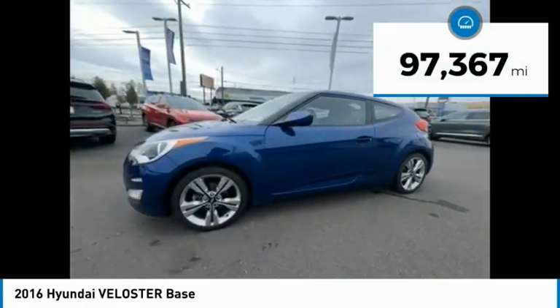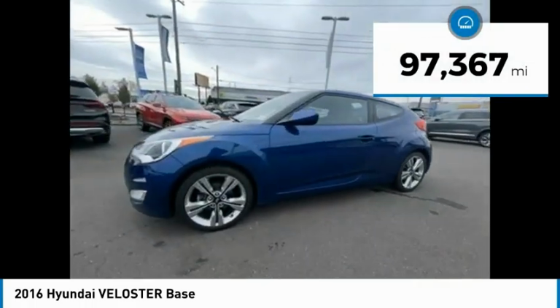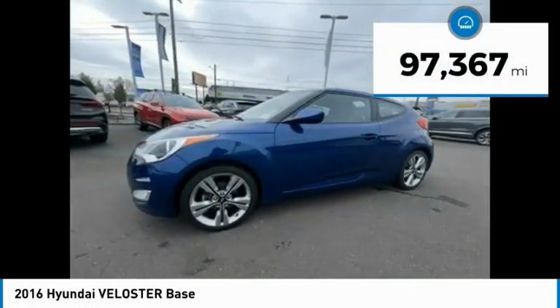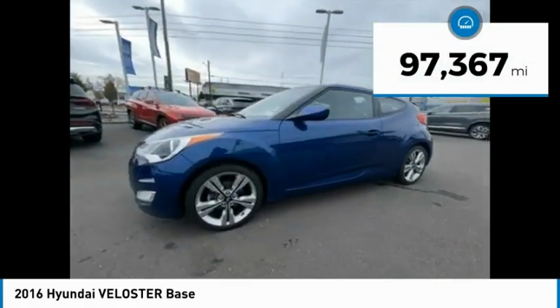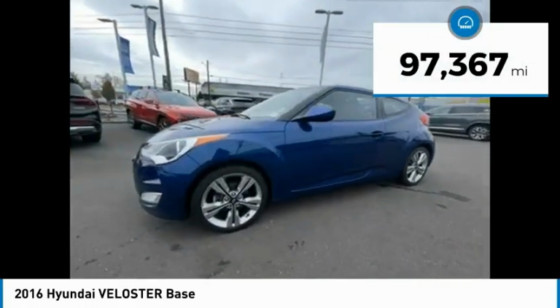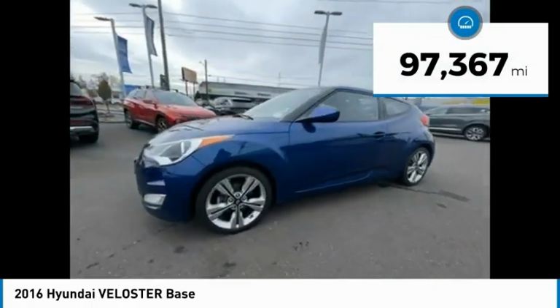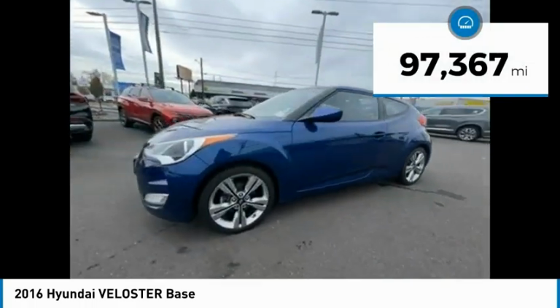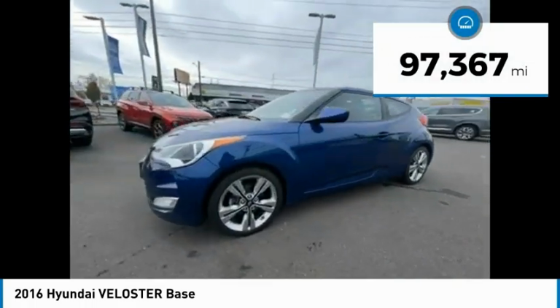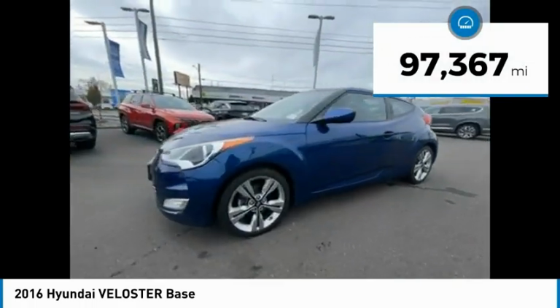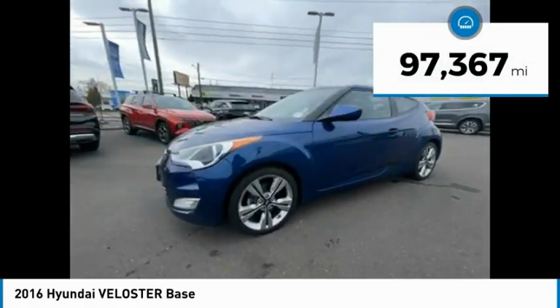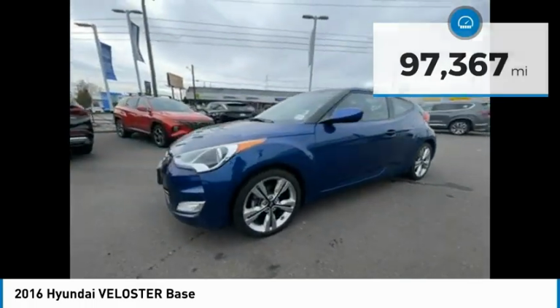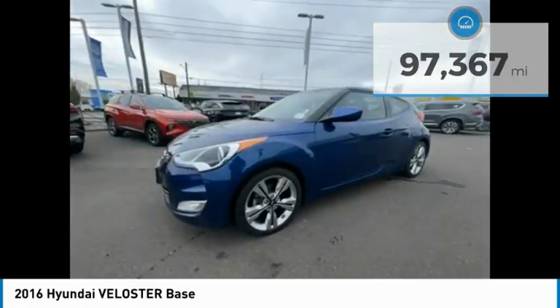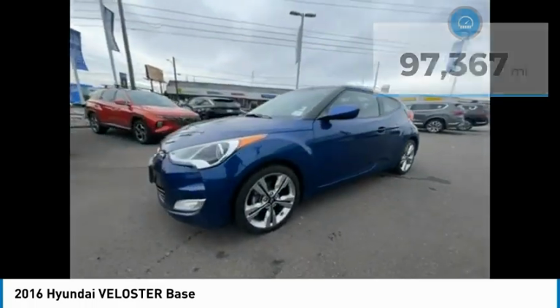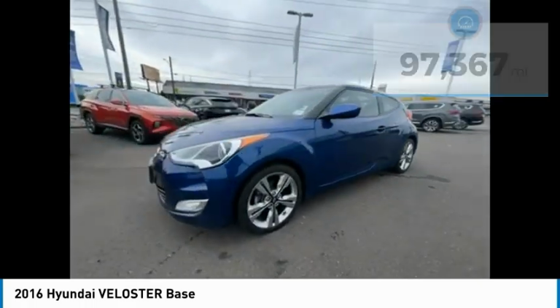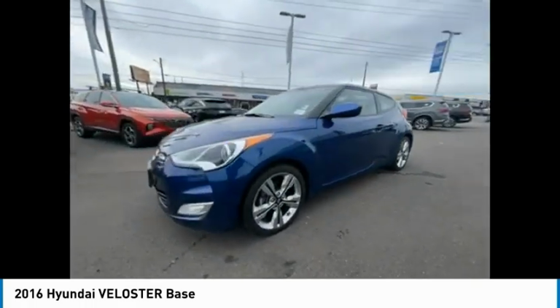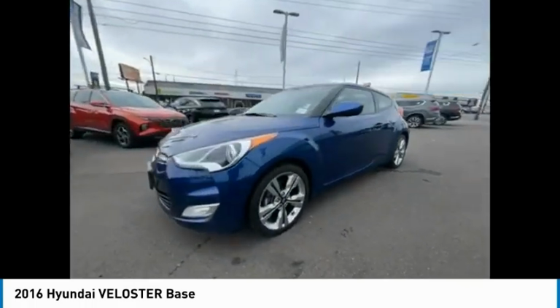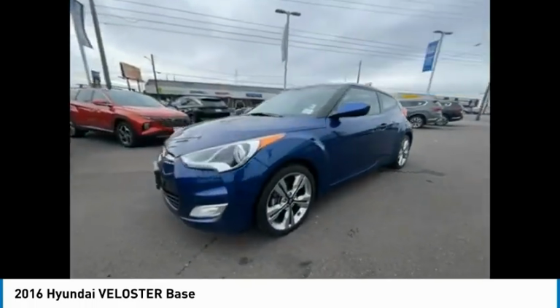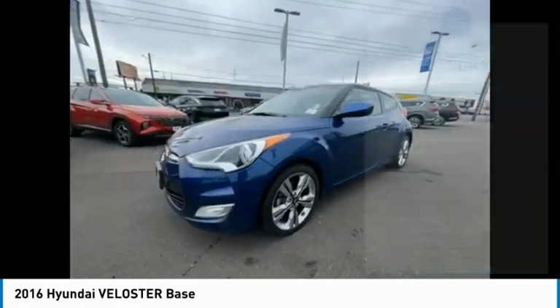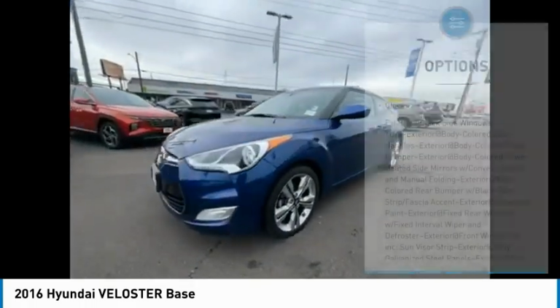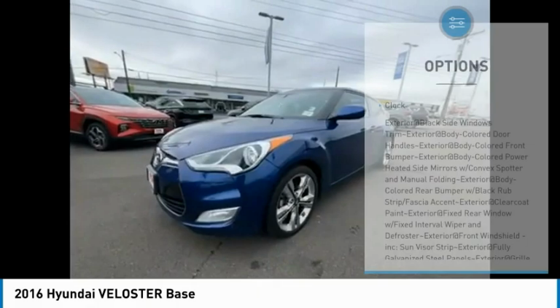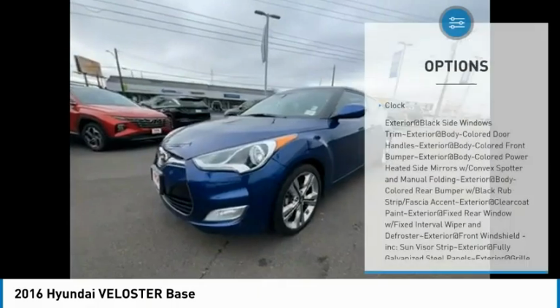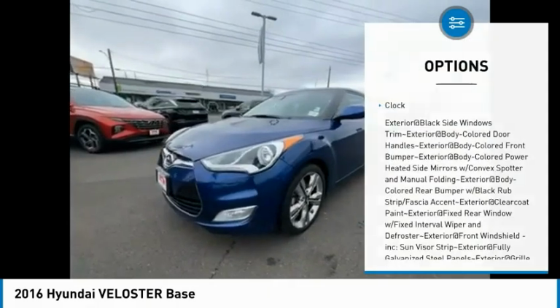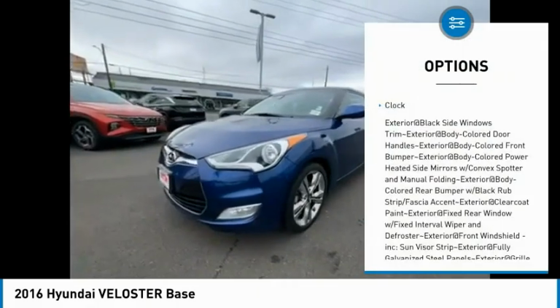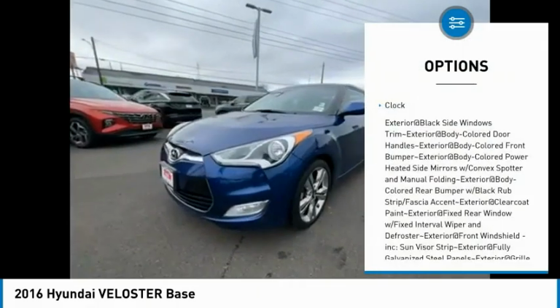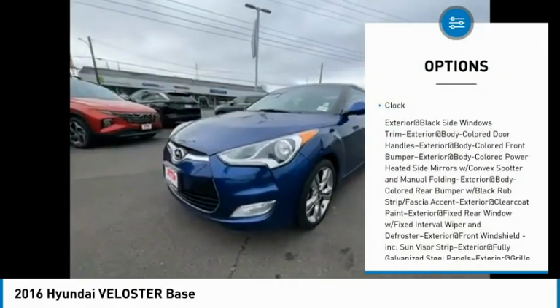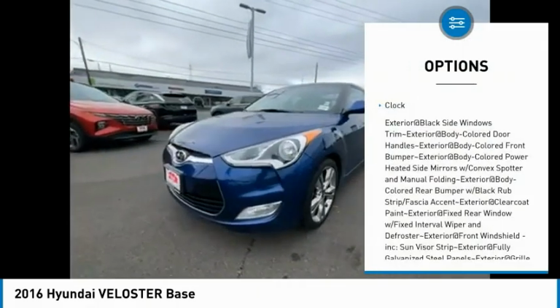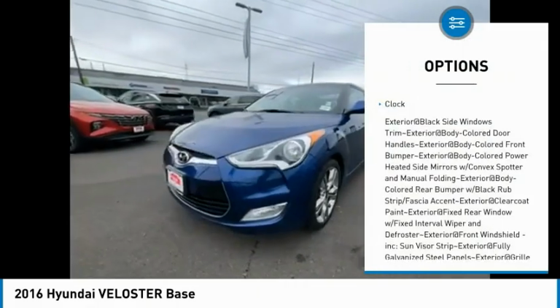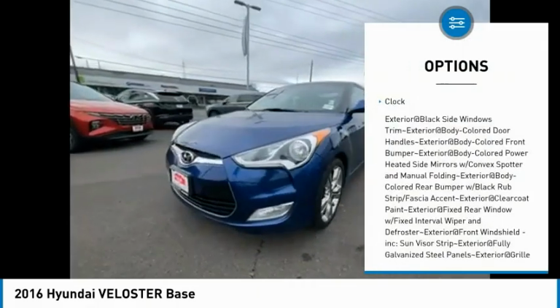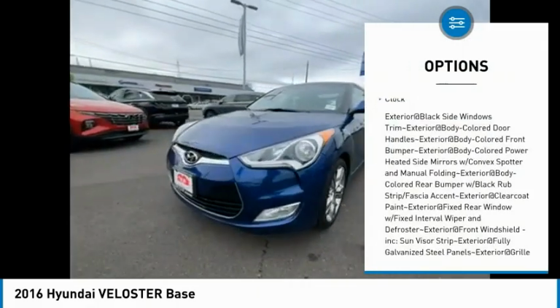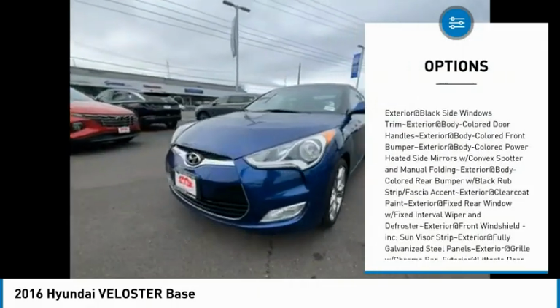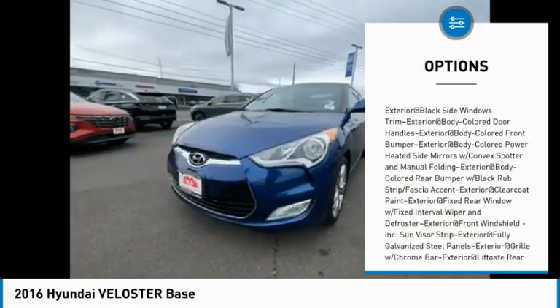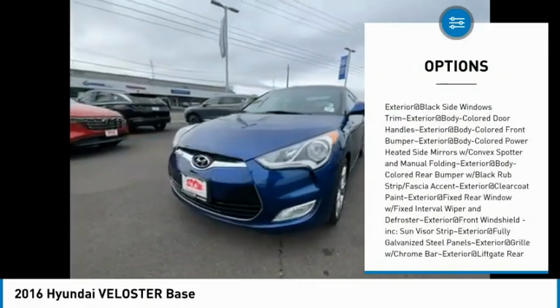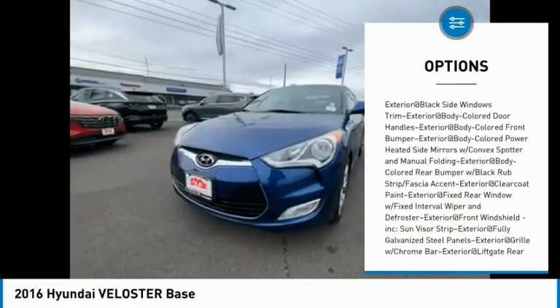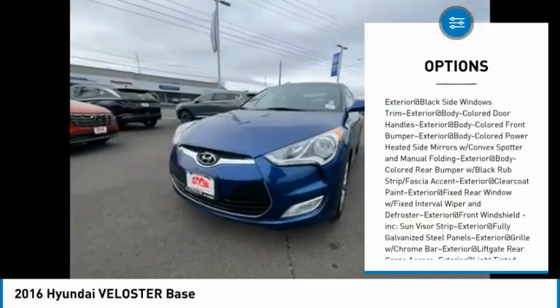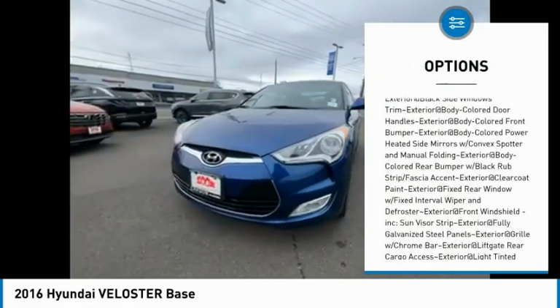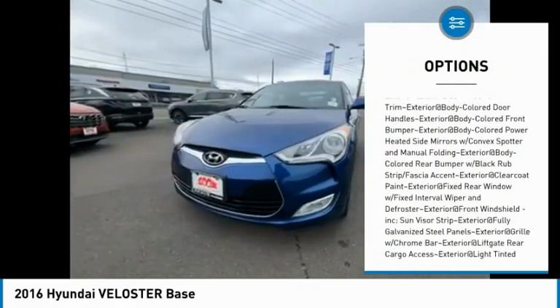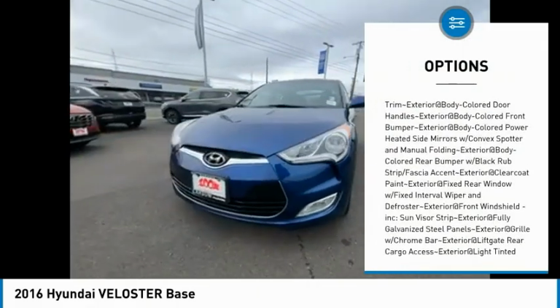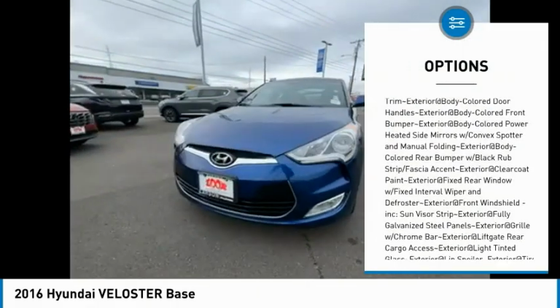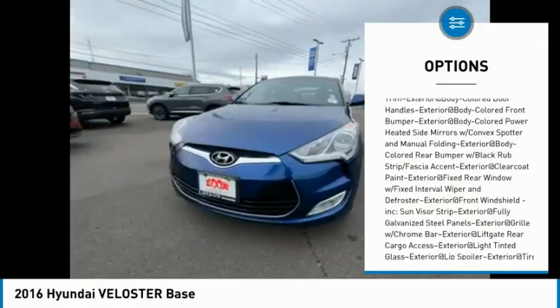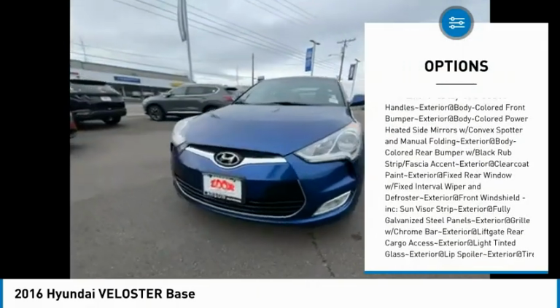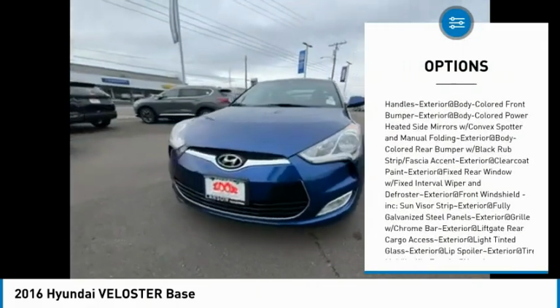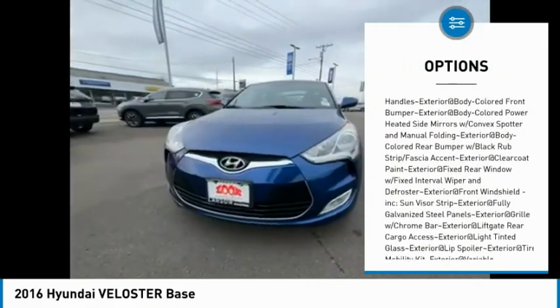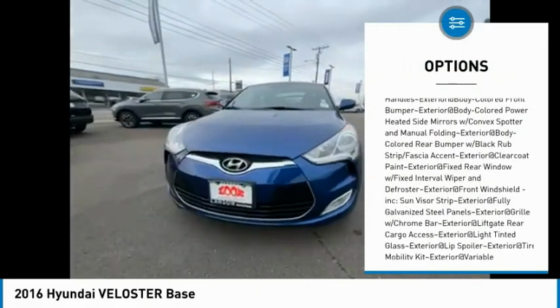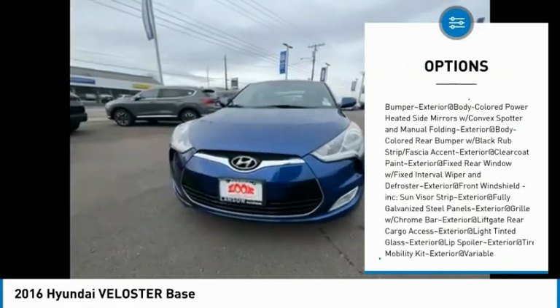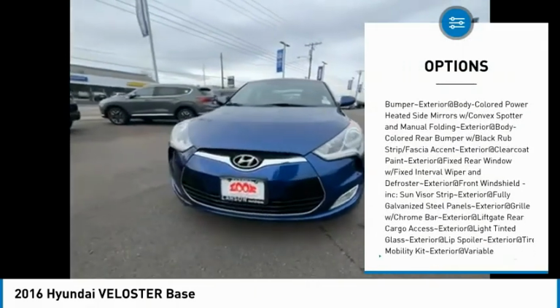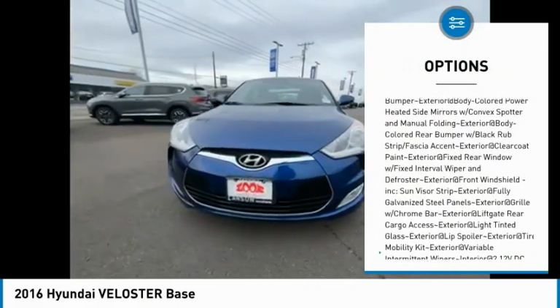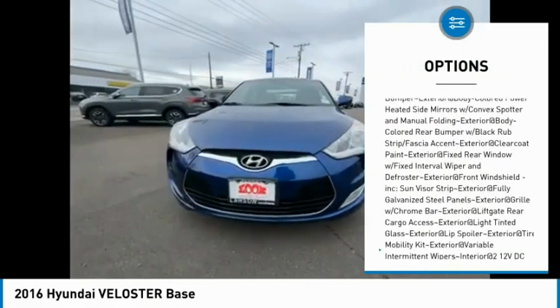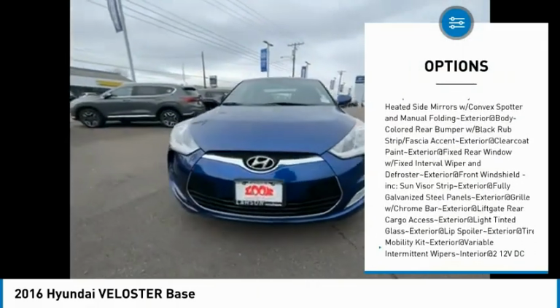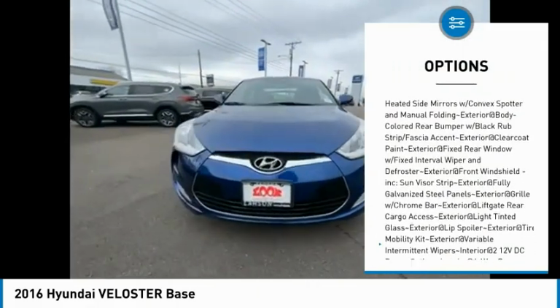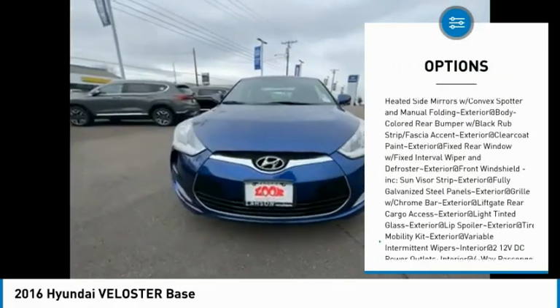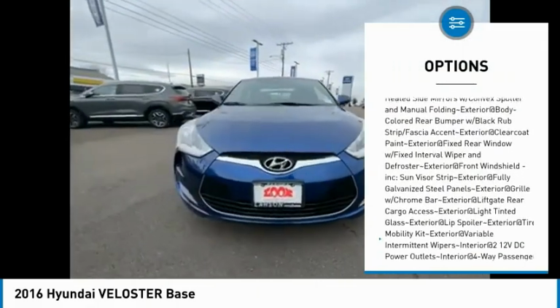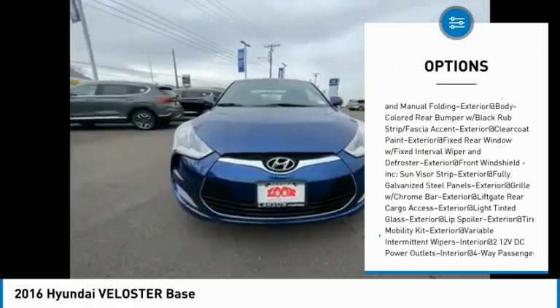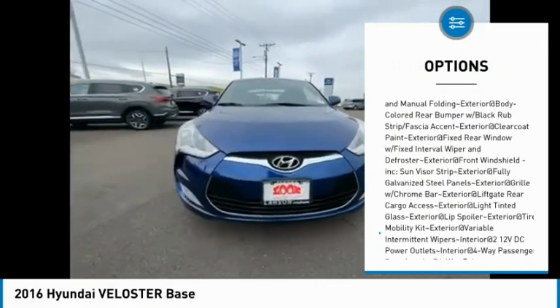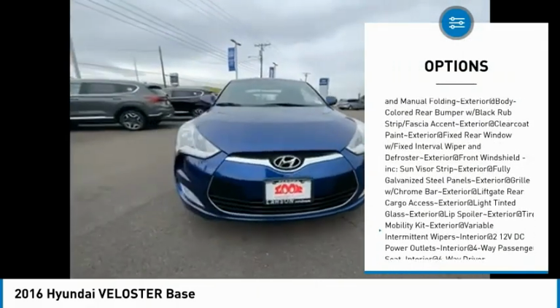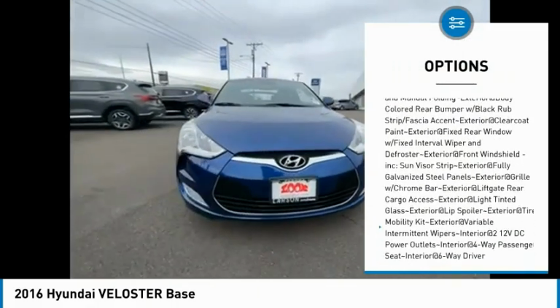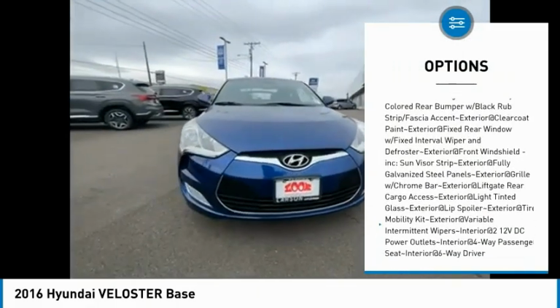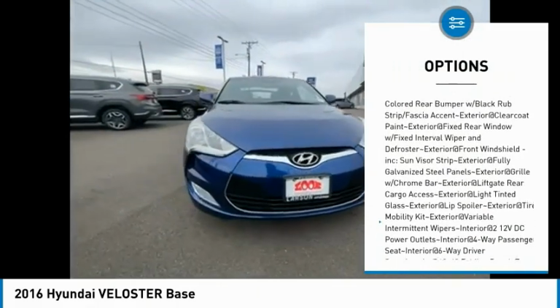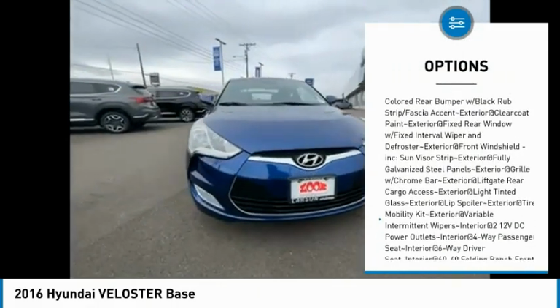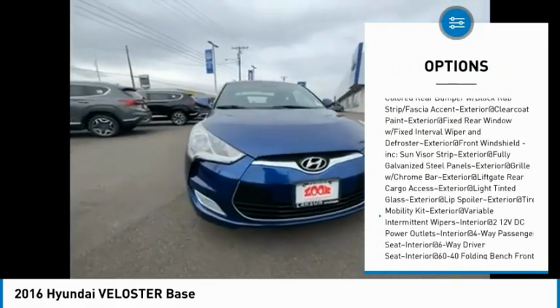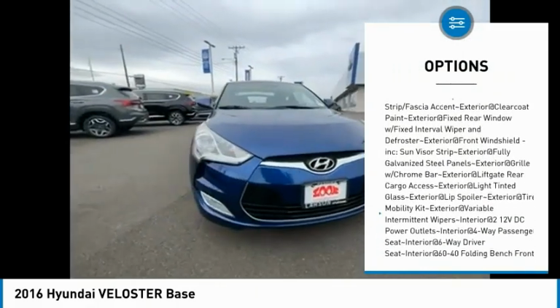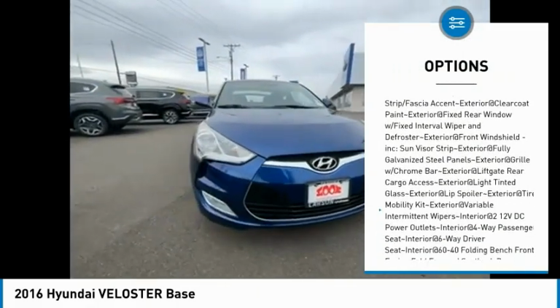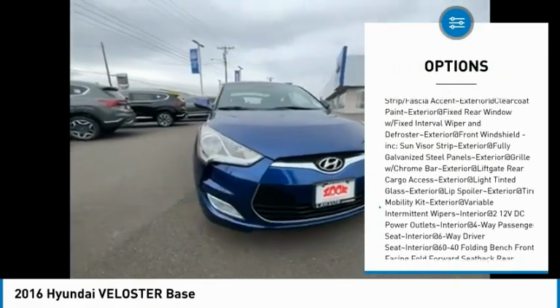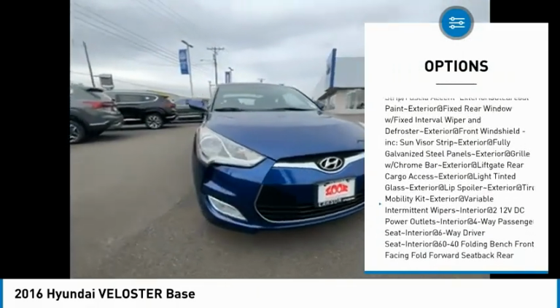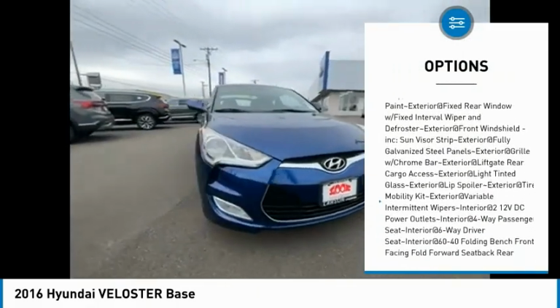Here are some of this vehicle's great options. Drive away with a great deal on this vehicle. Call or stop in today.